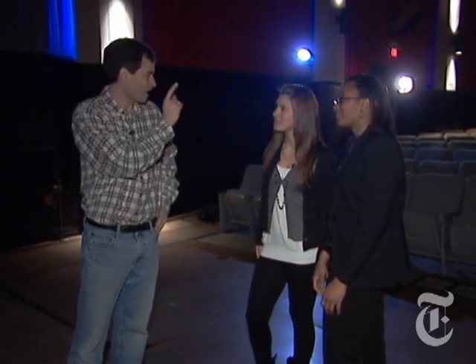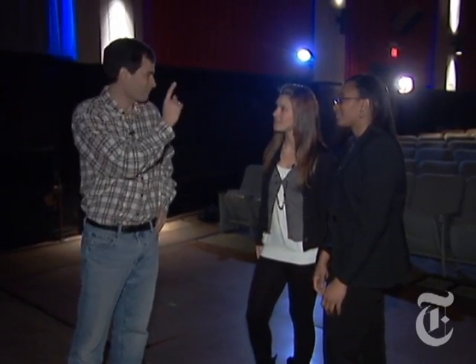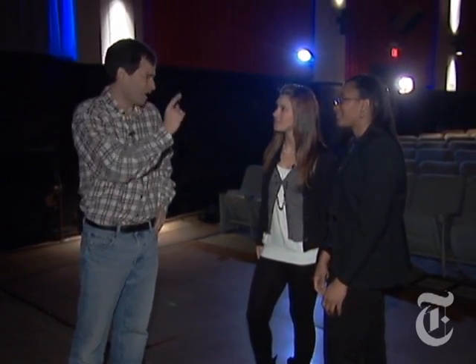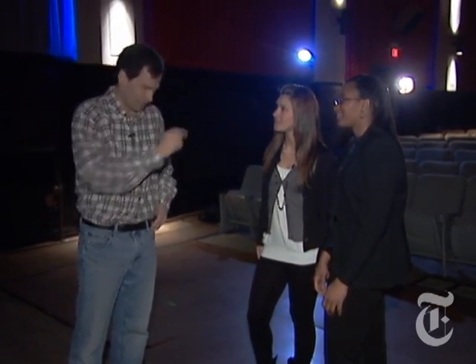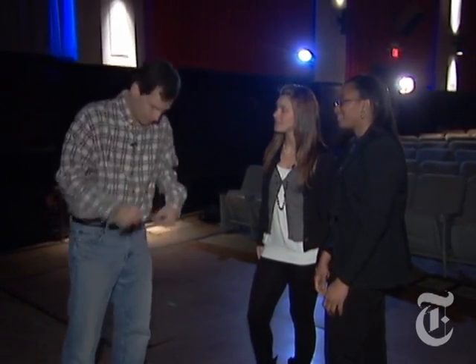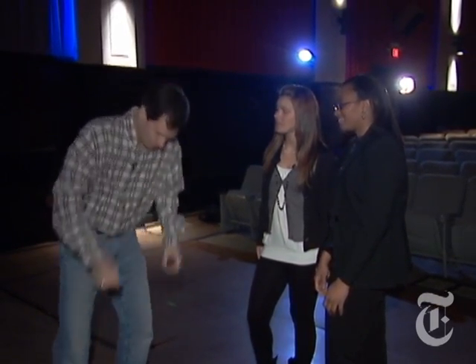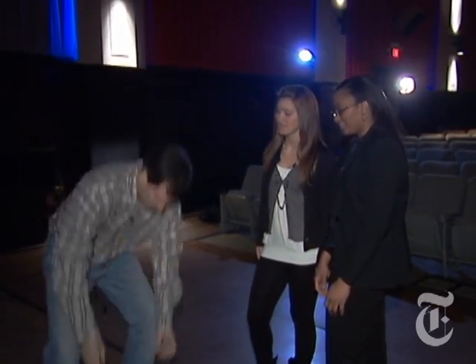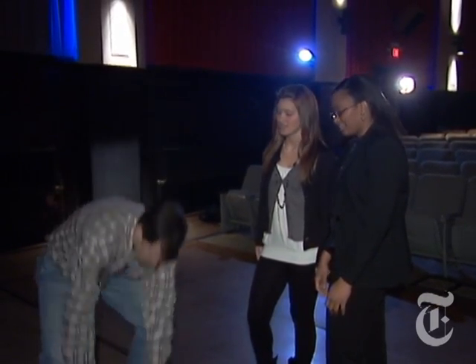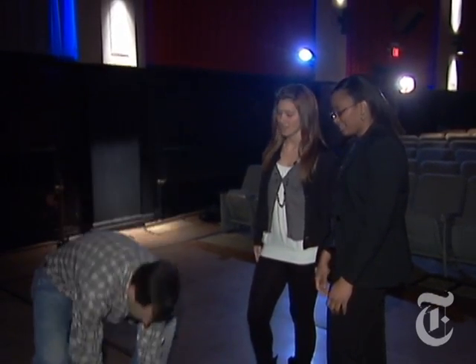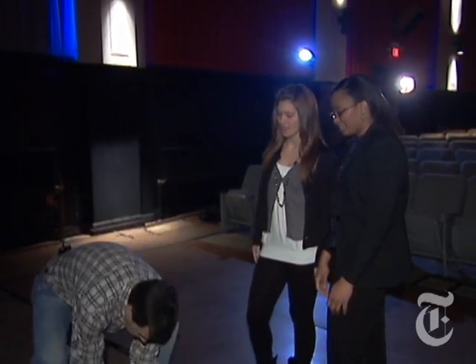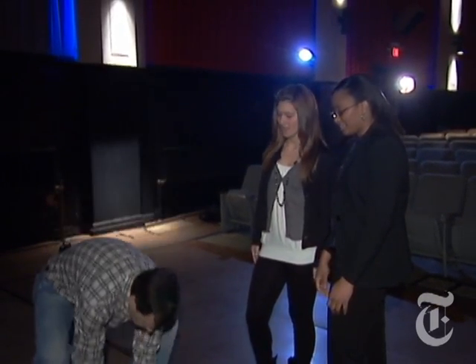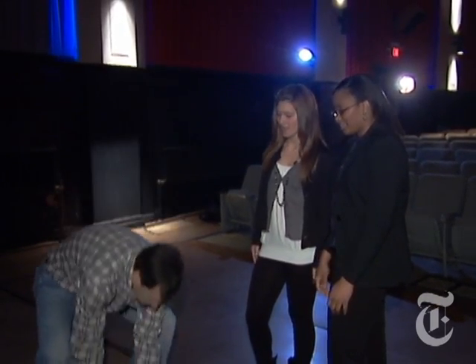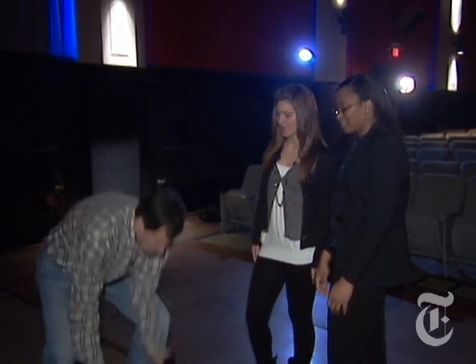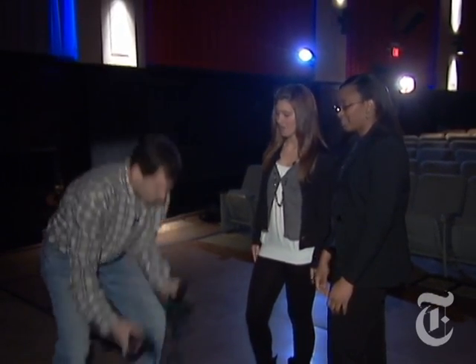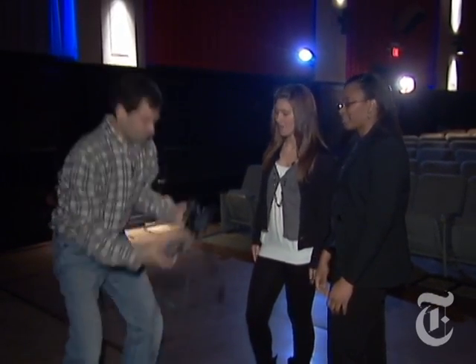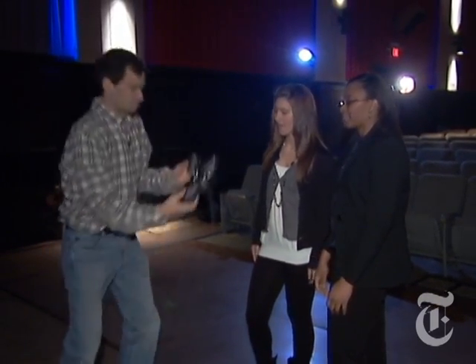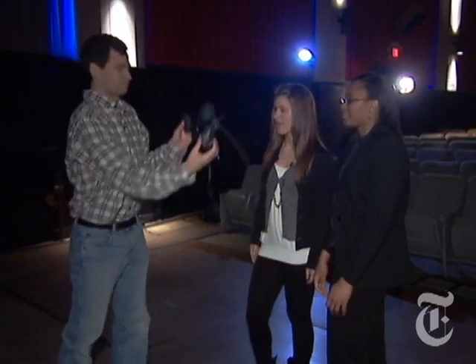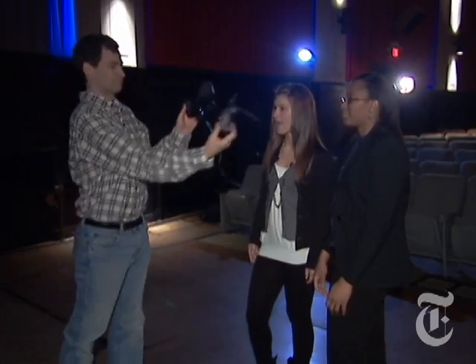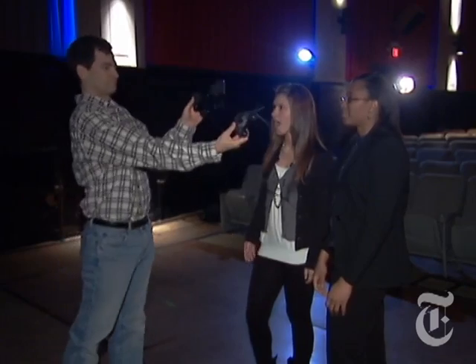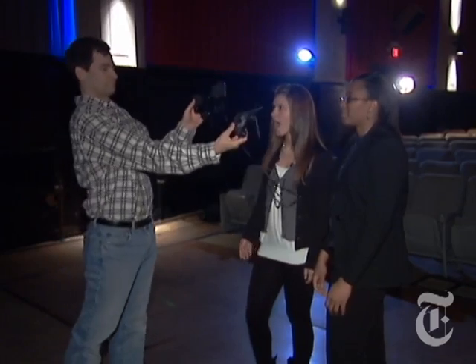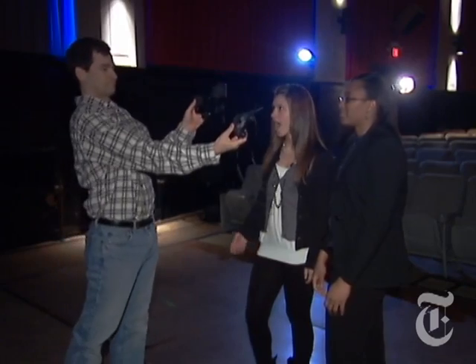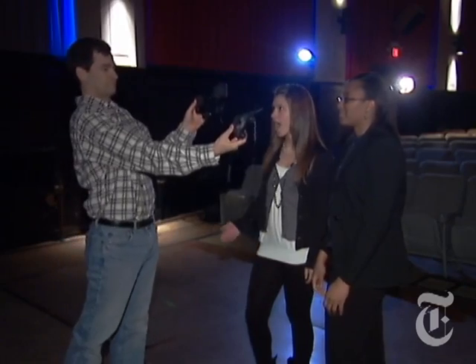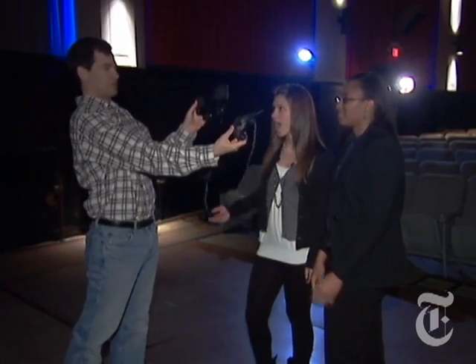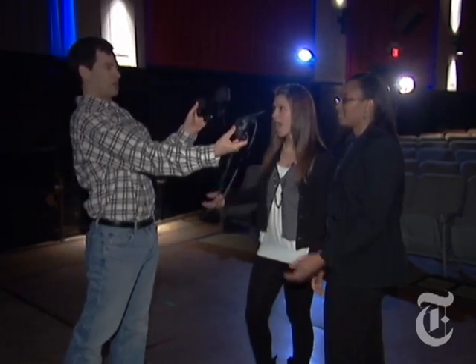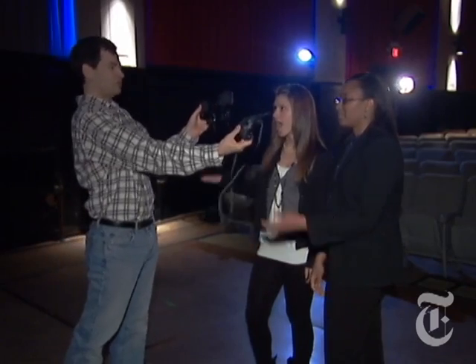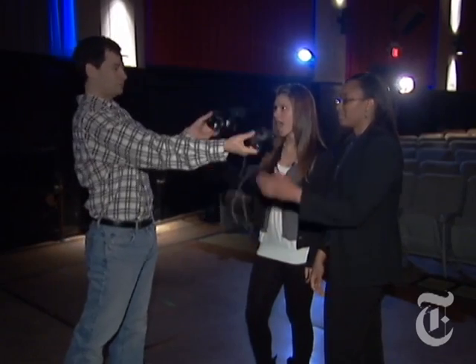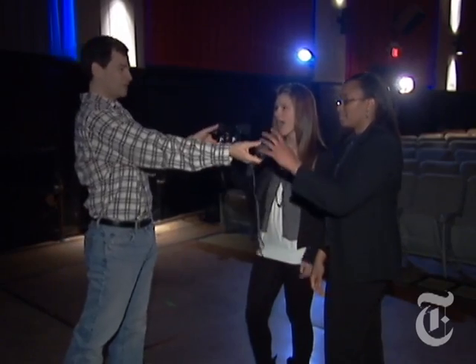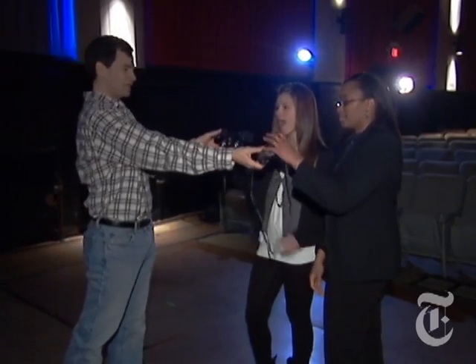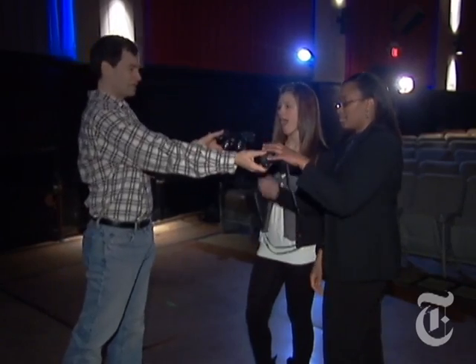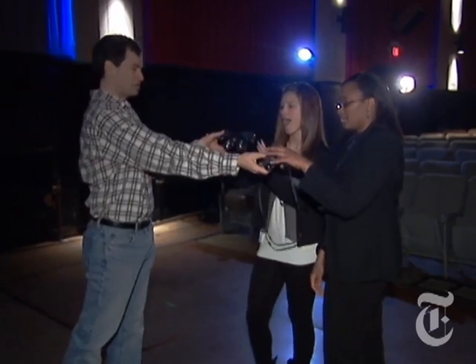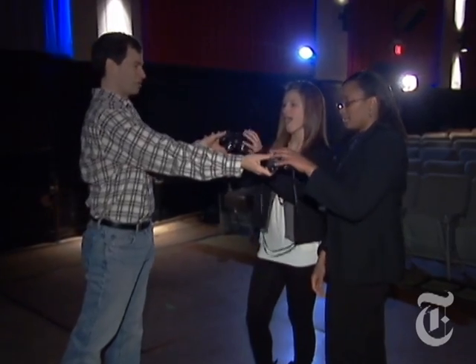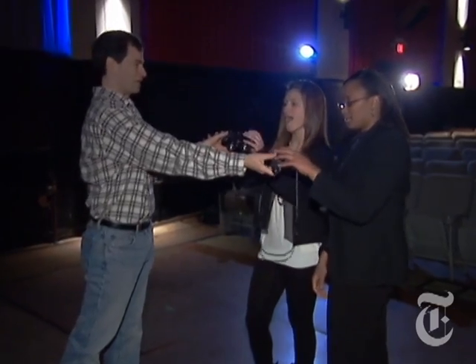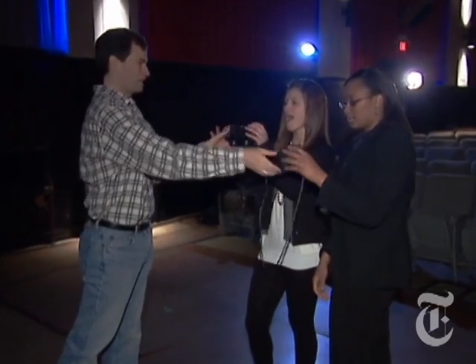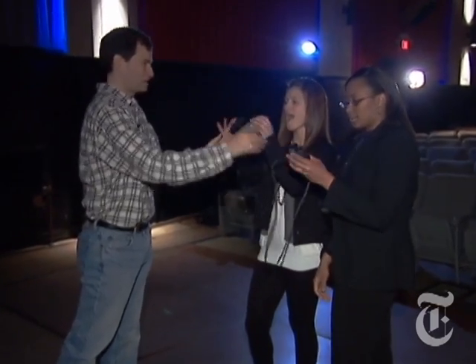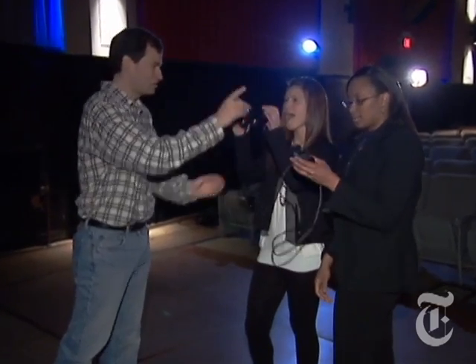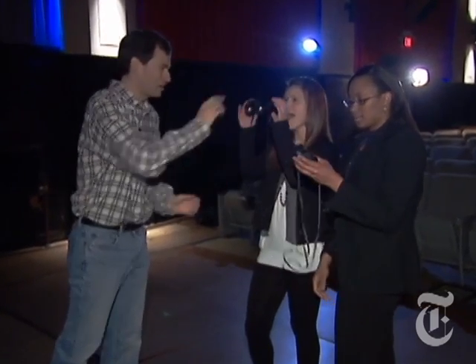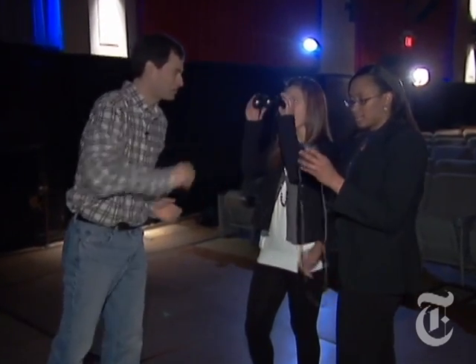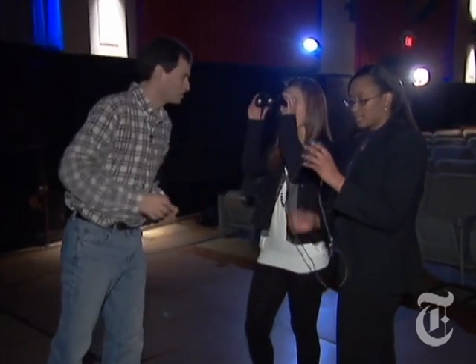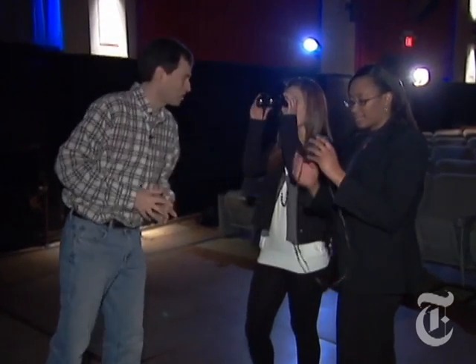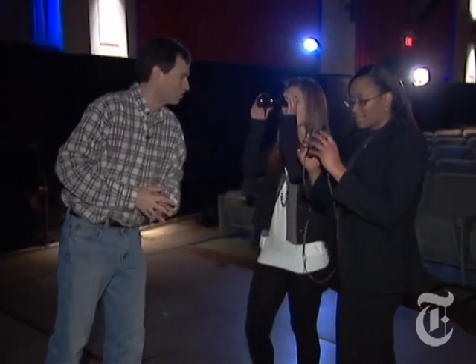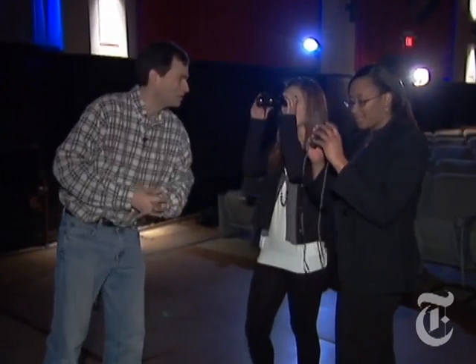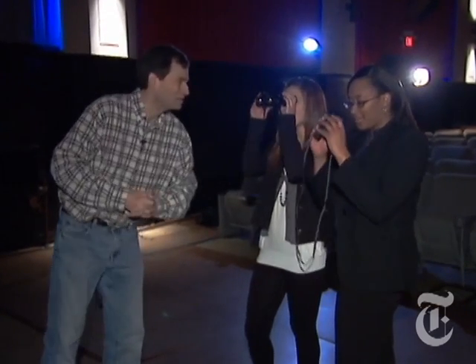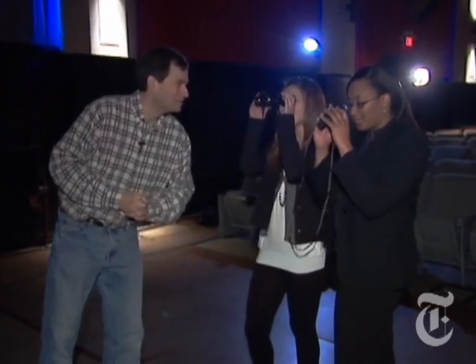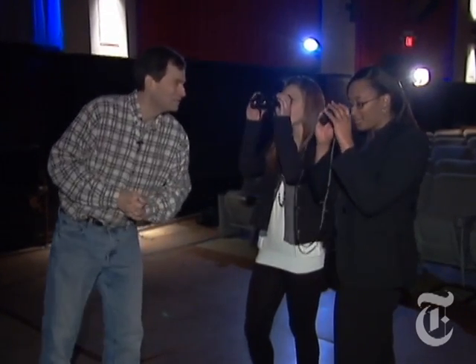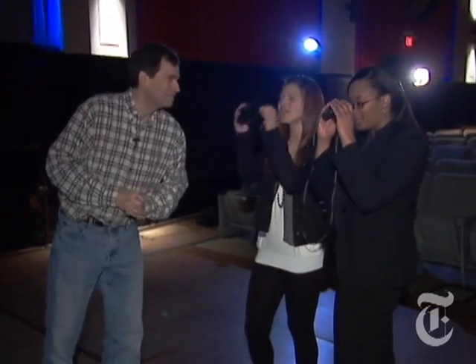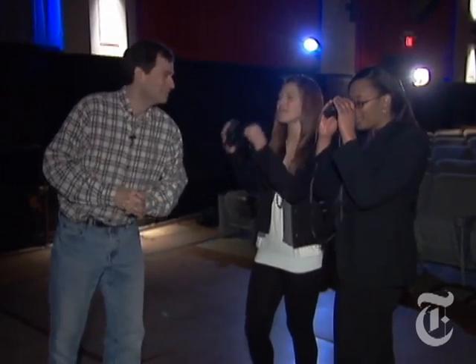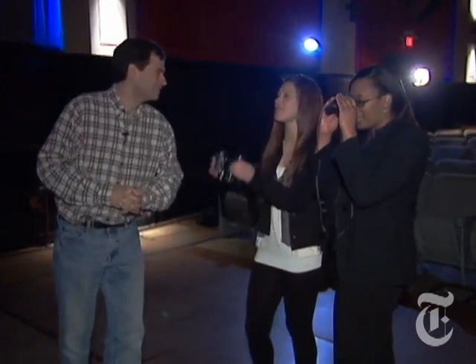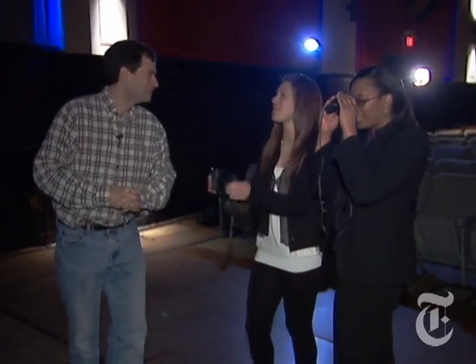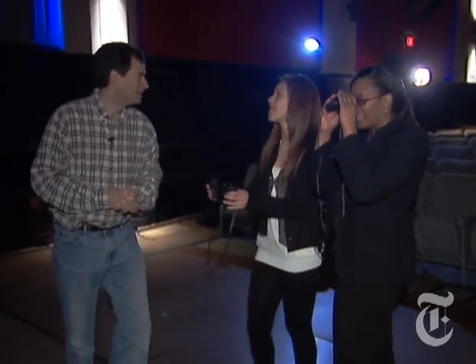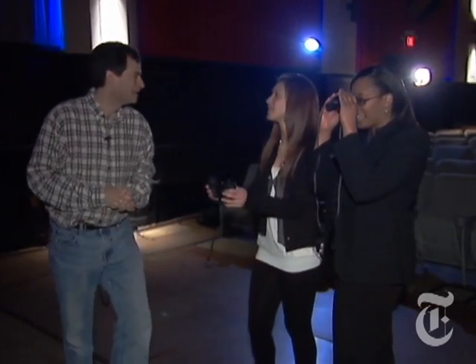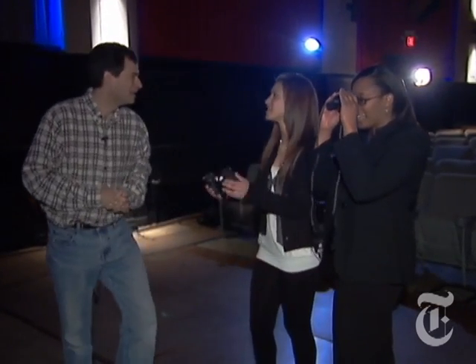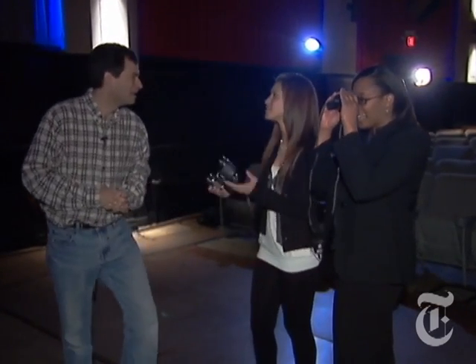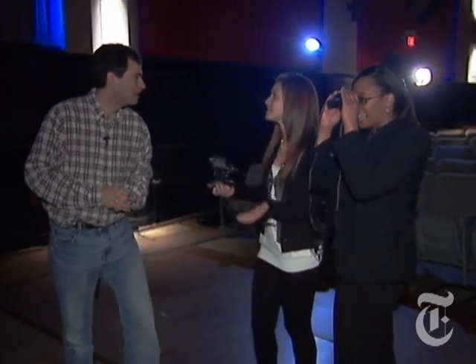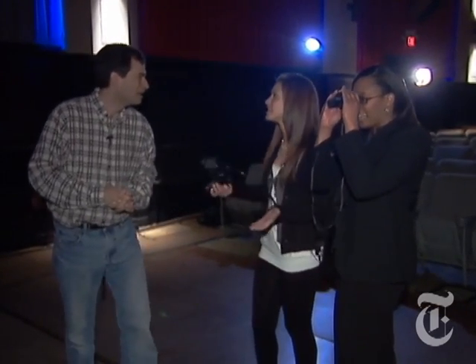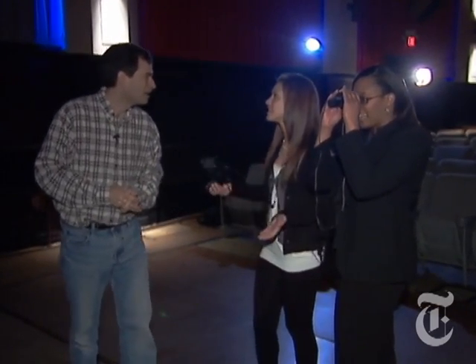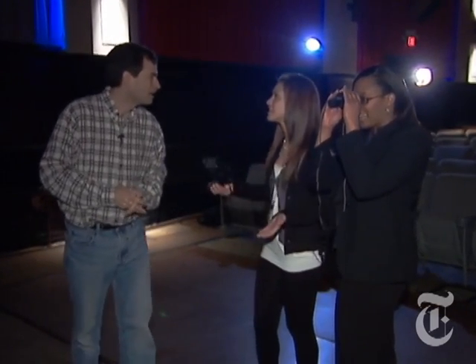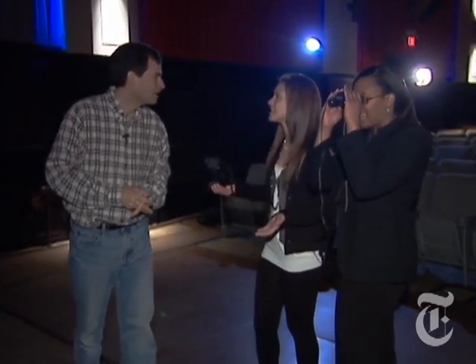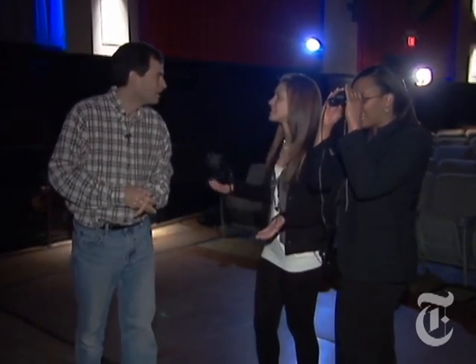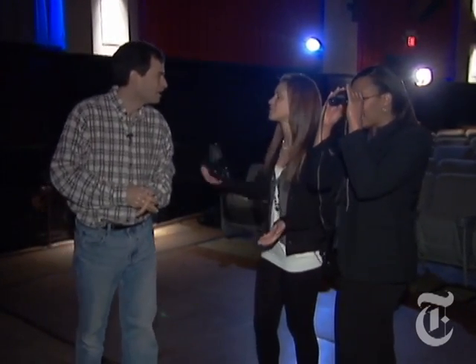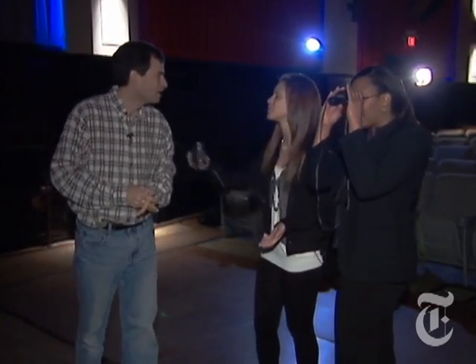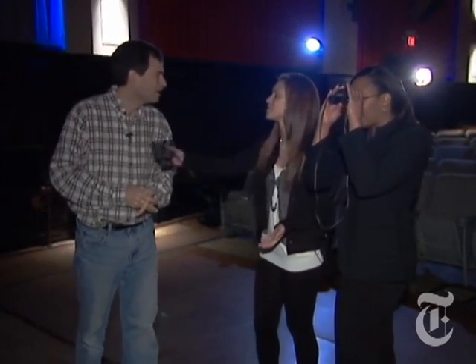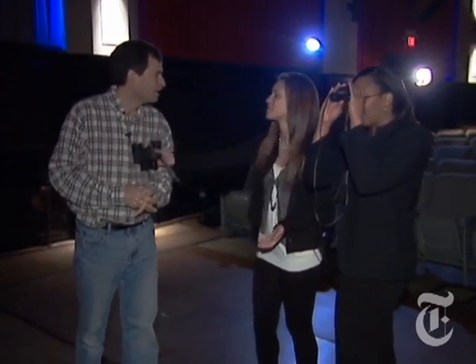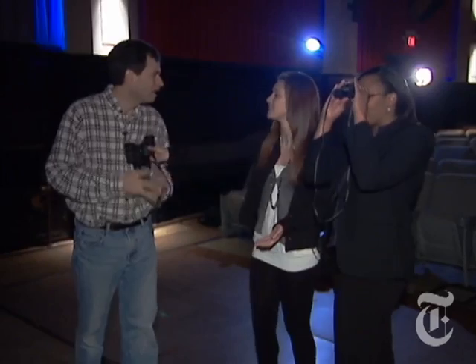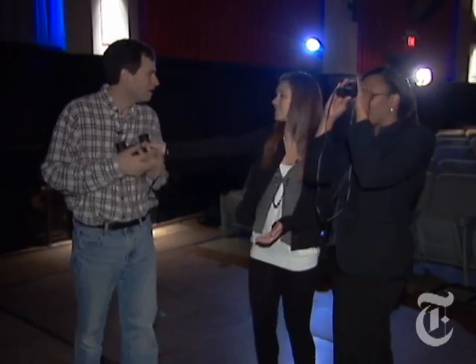I've got it. There you go. Enjoy. I'll see you after the show. Oh, come on. This is ridiculous. We're leaving.